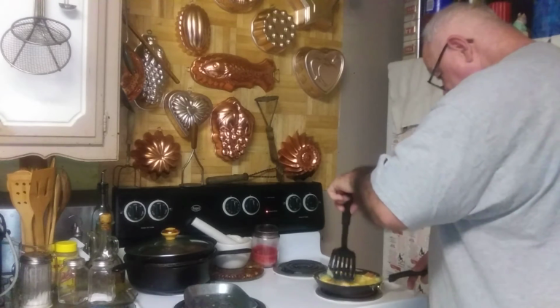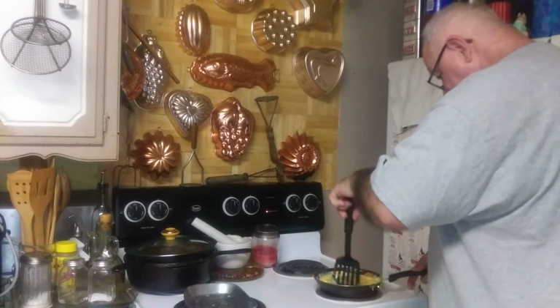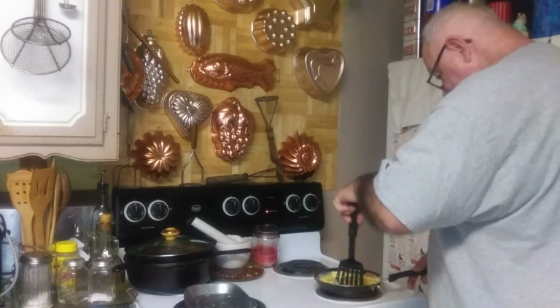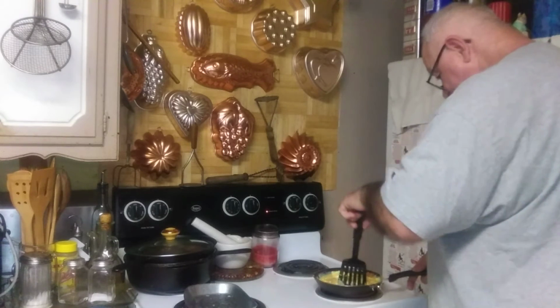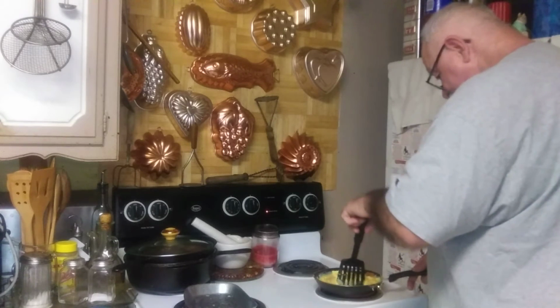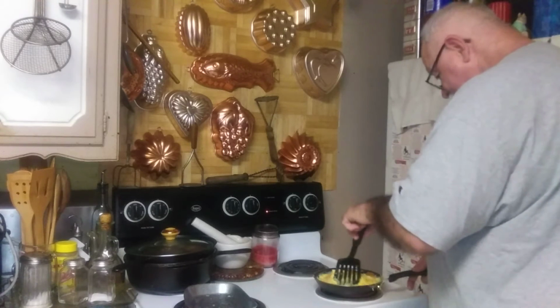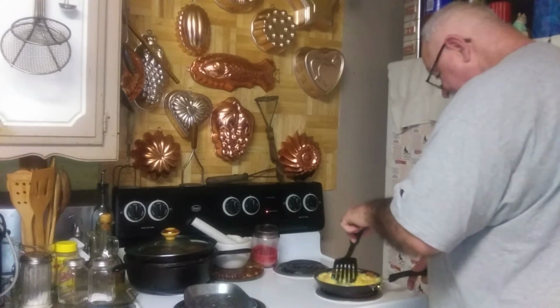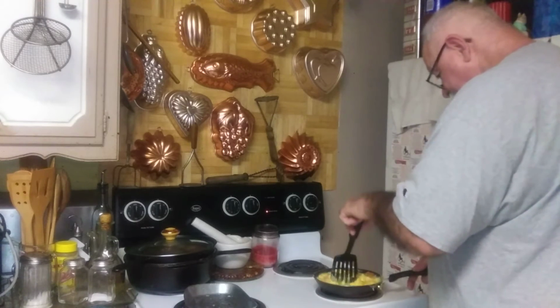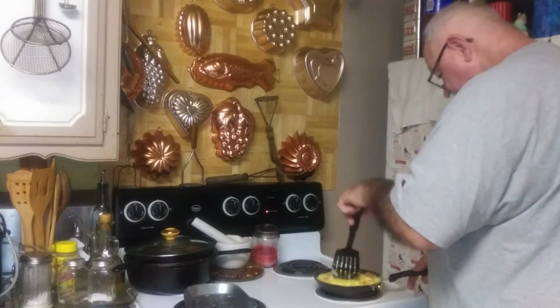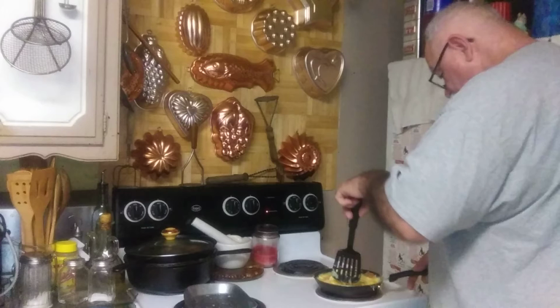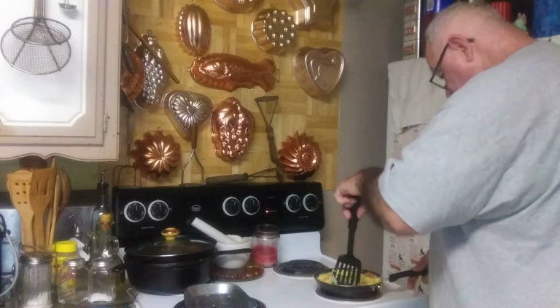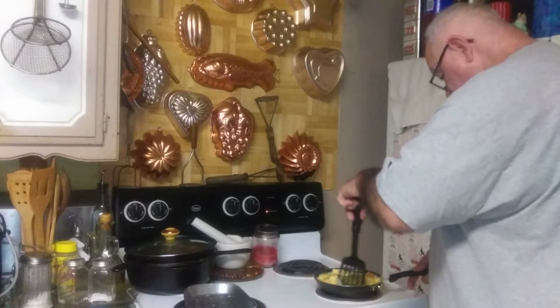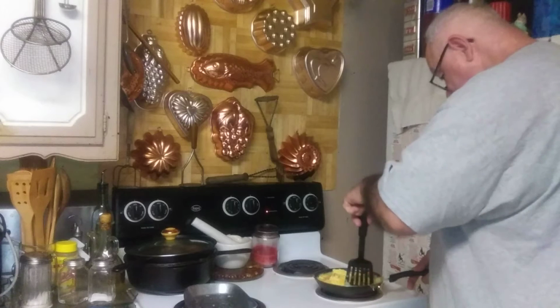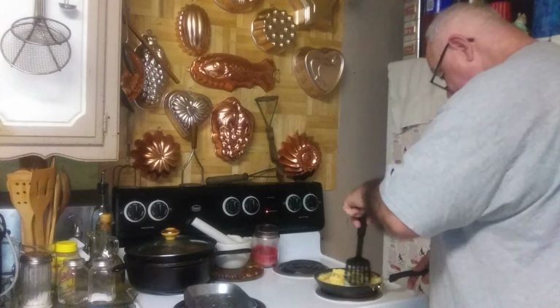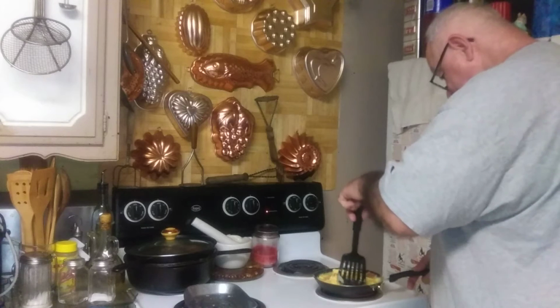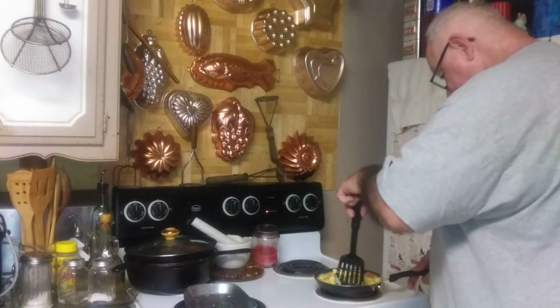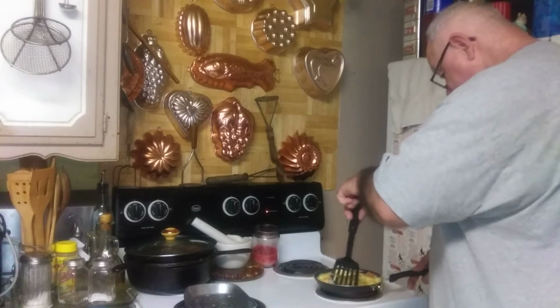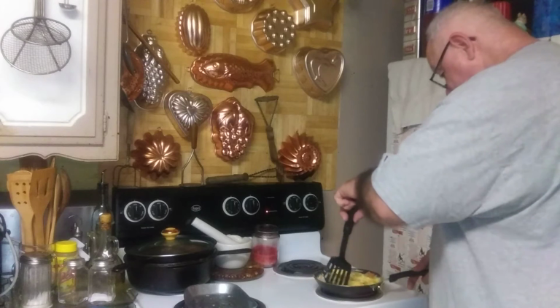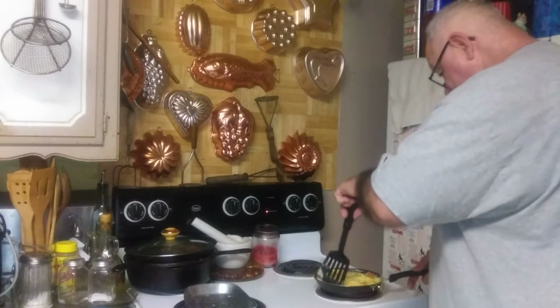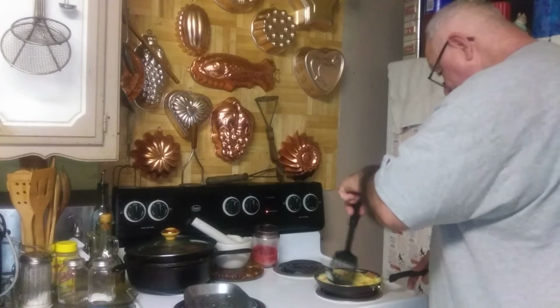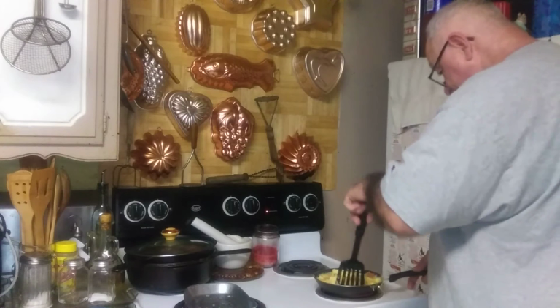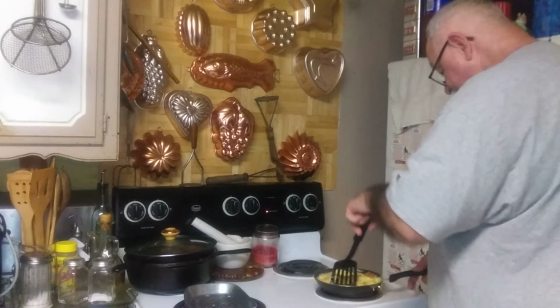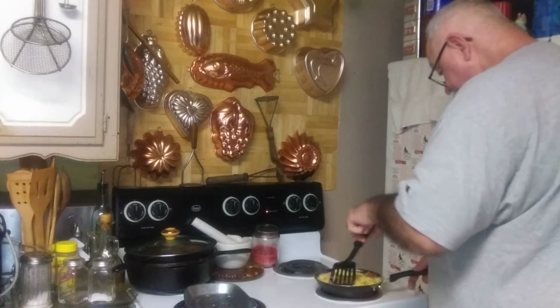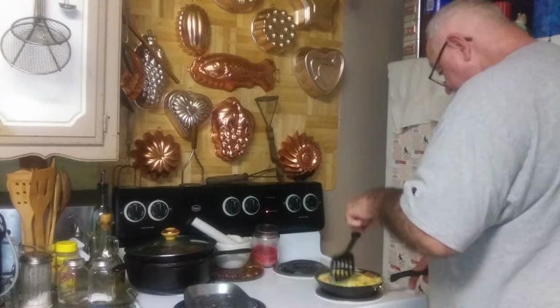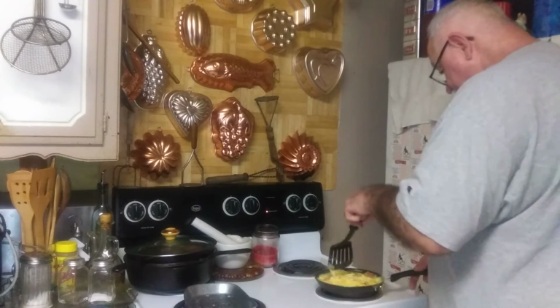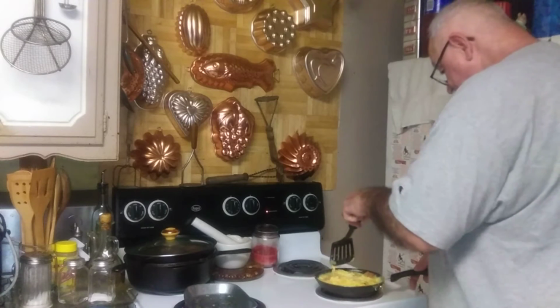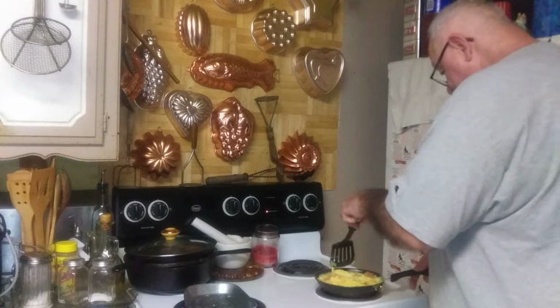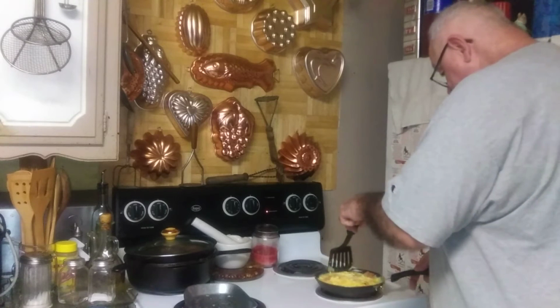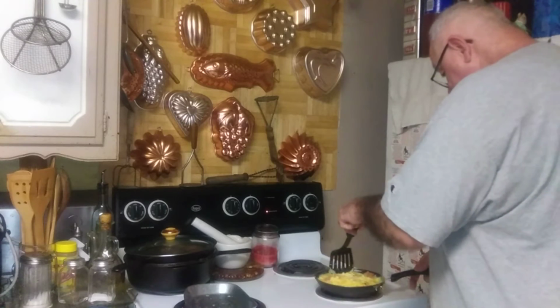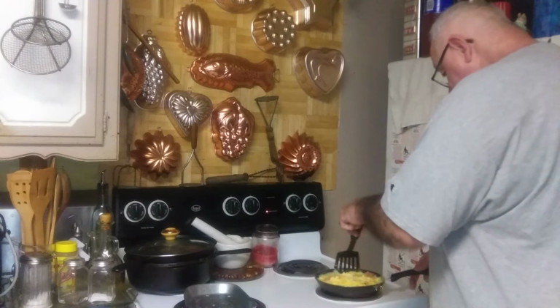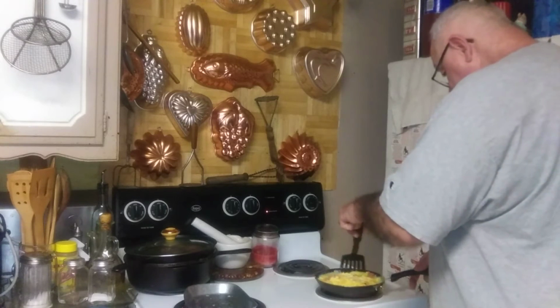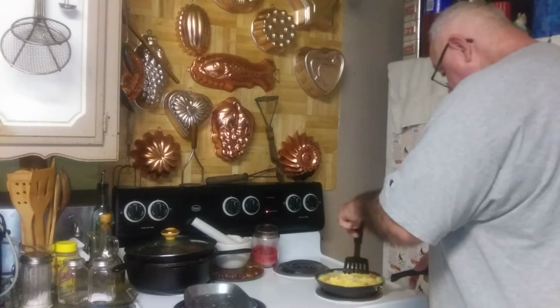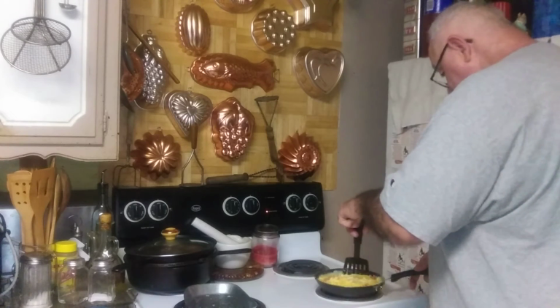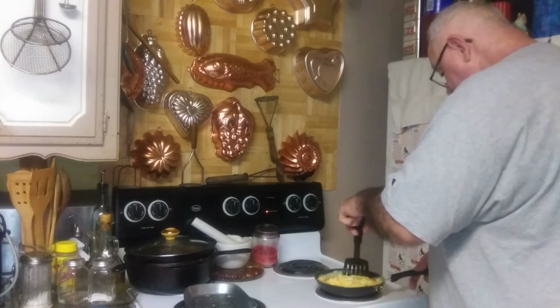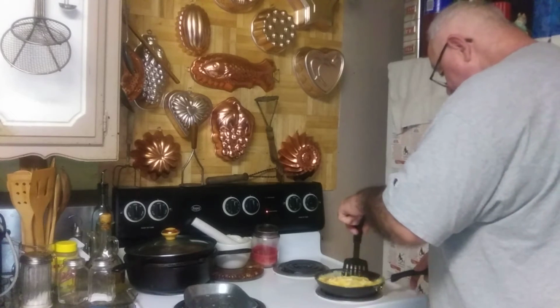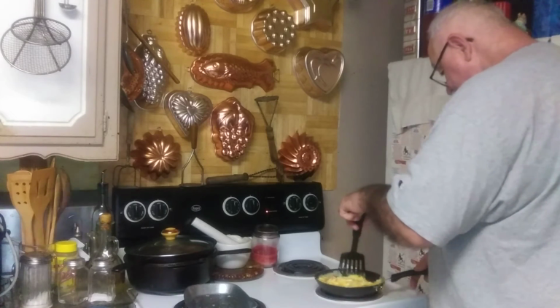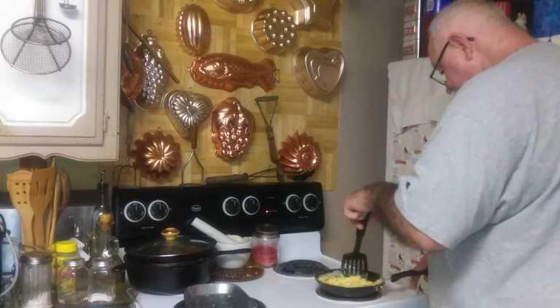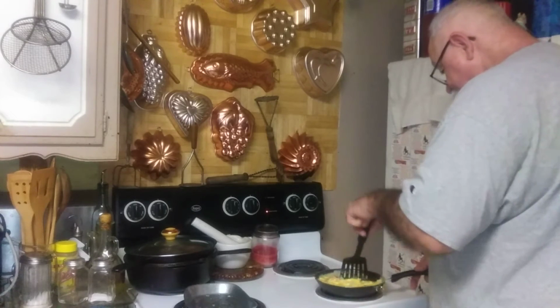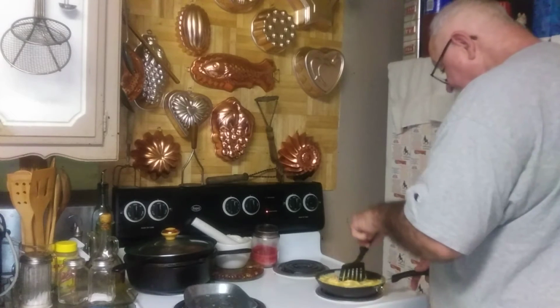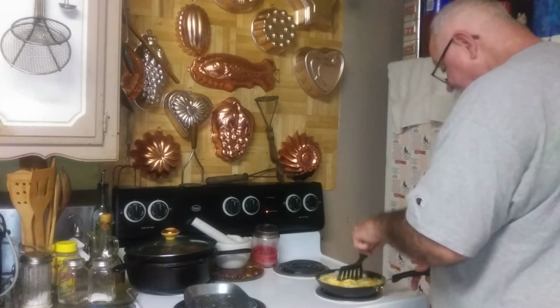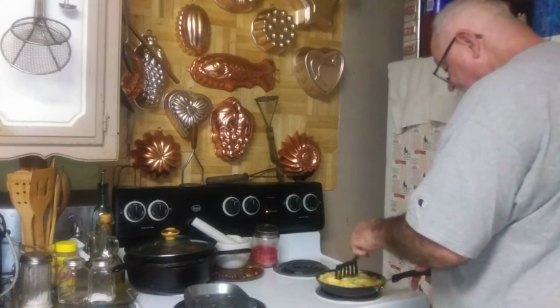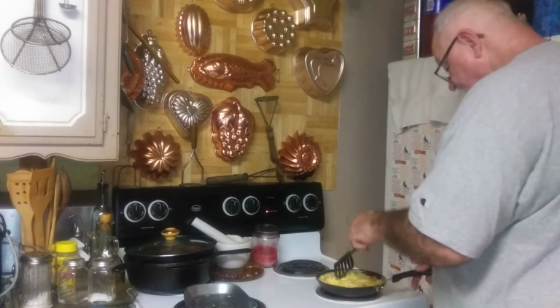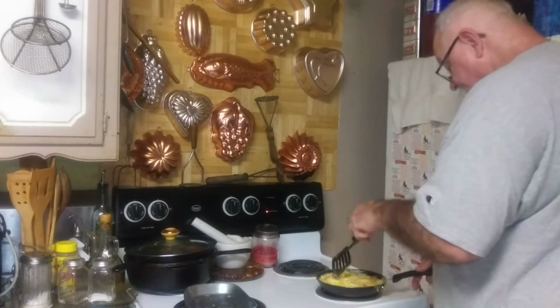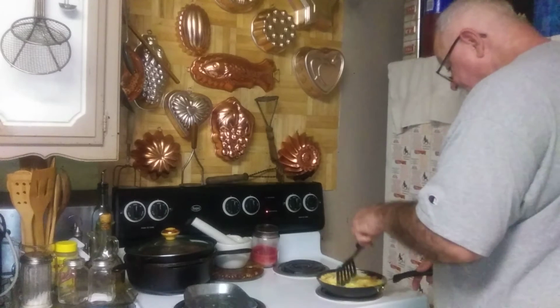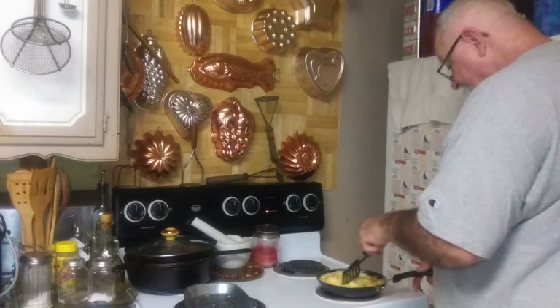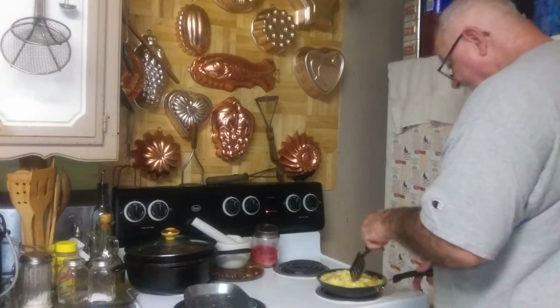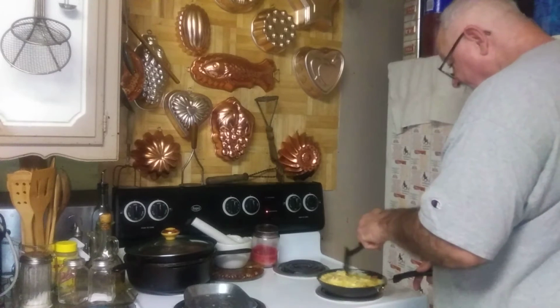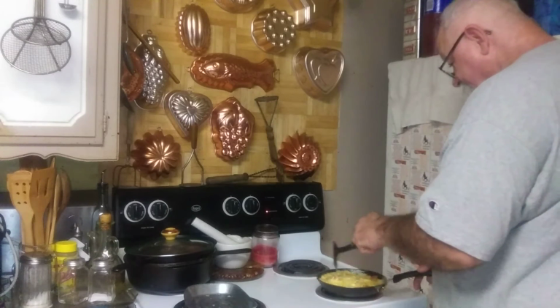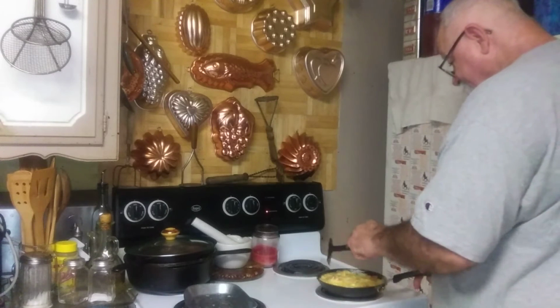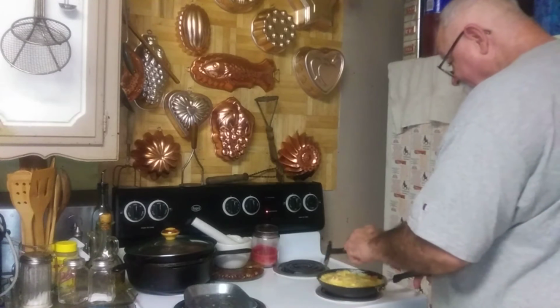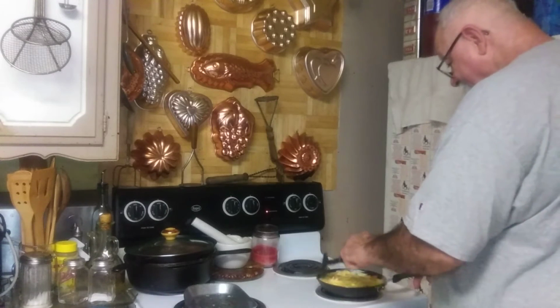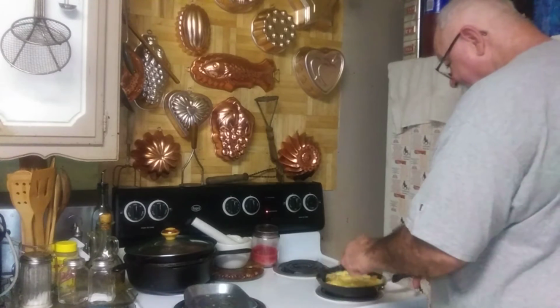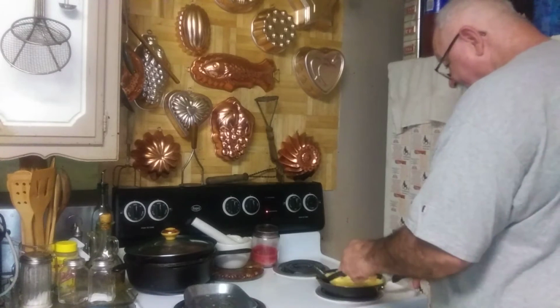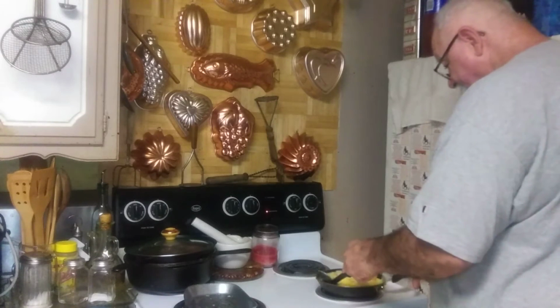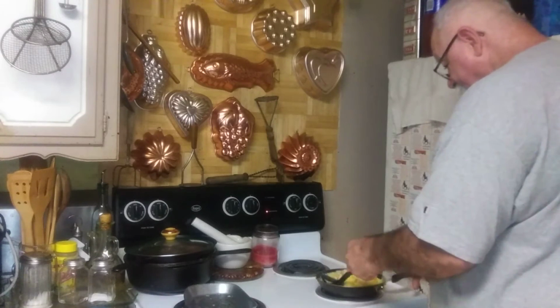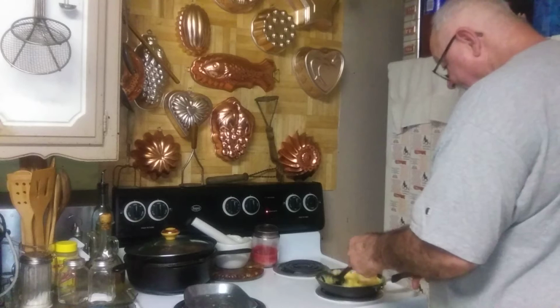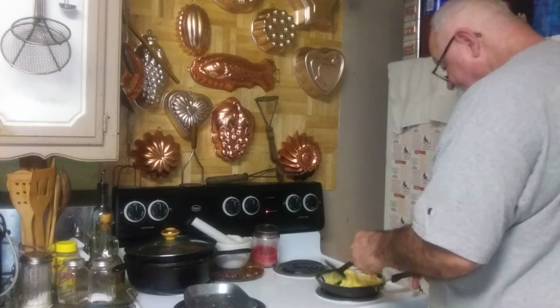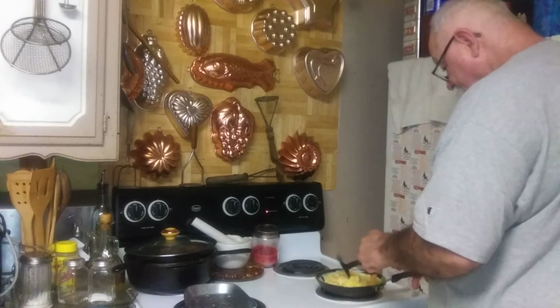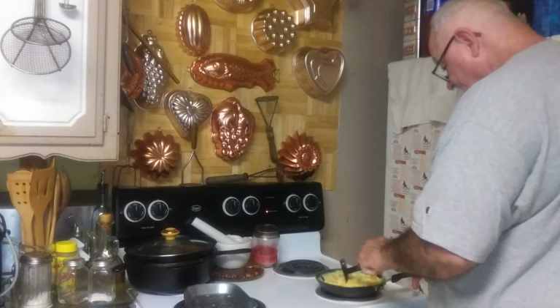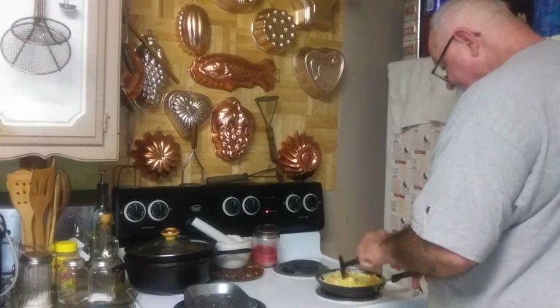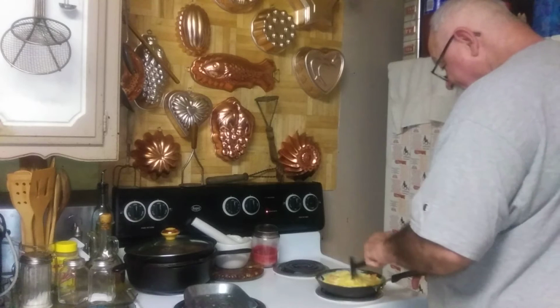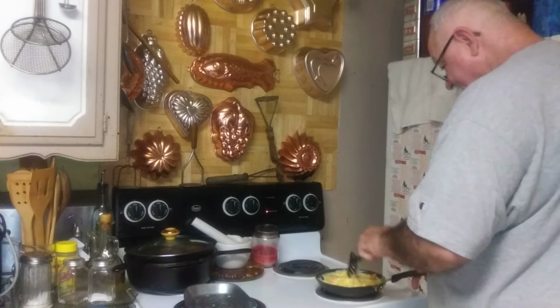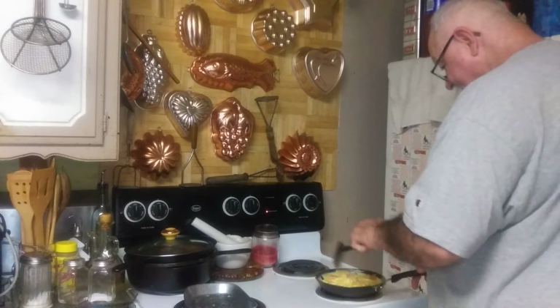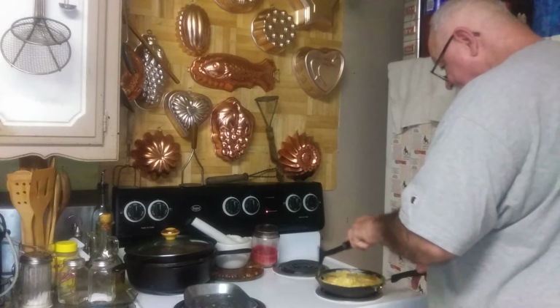I didn't get to go yet. I'm still sorting through the house to find out things I want to take.